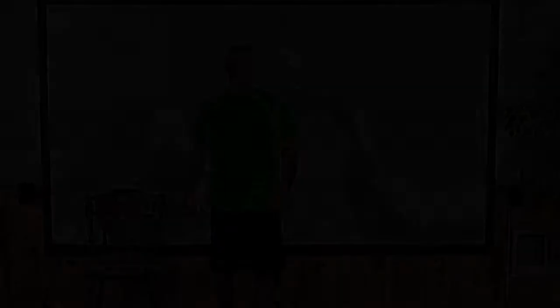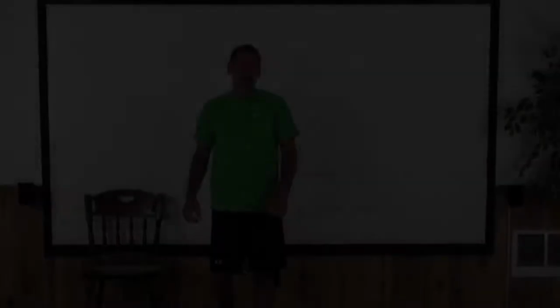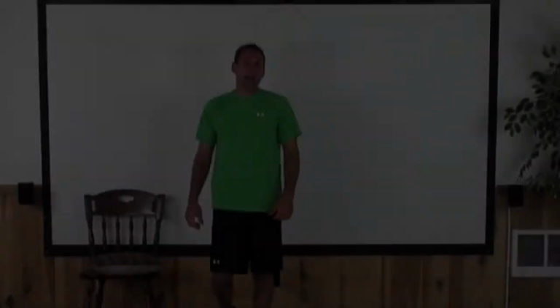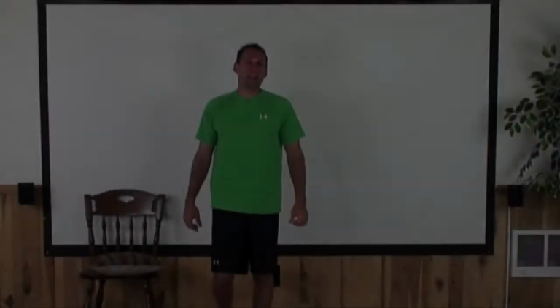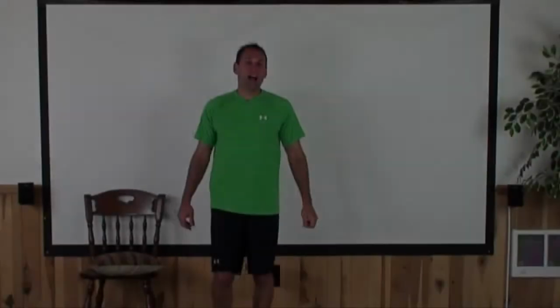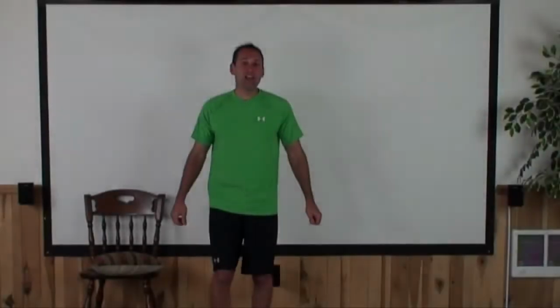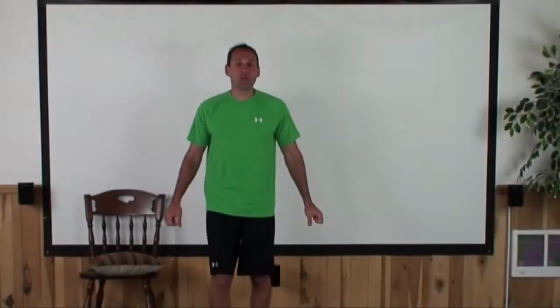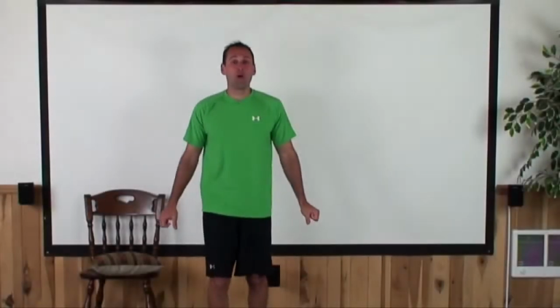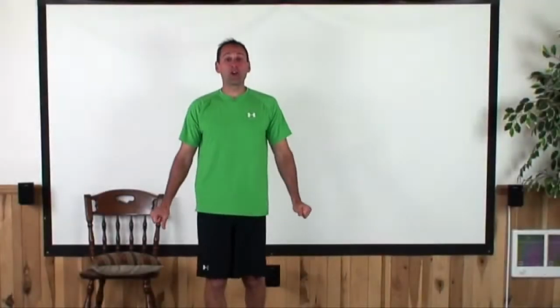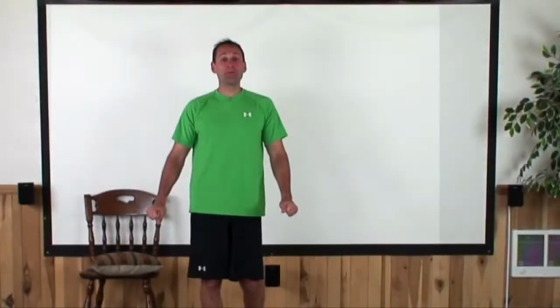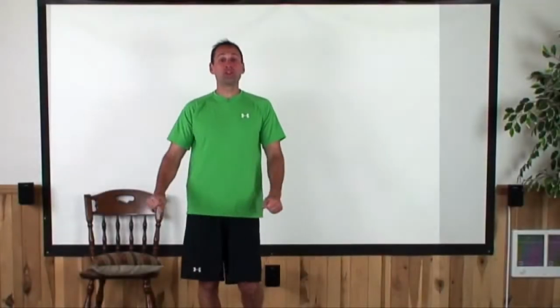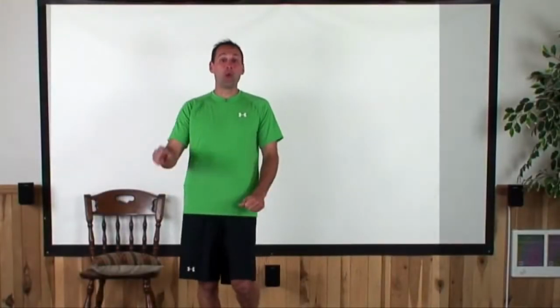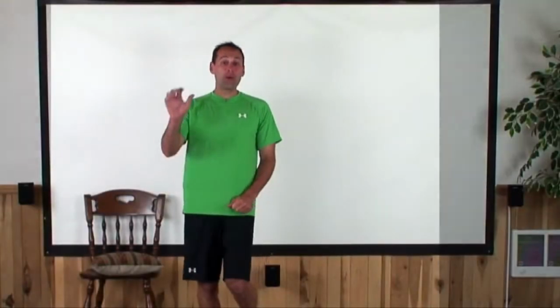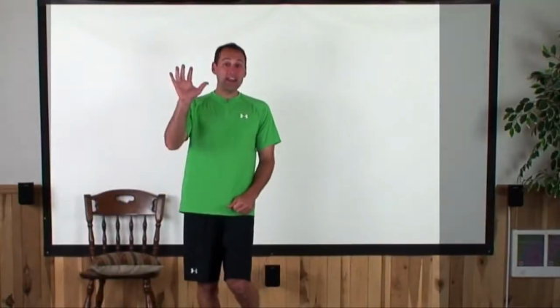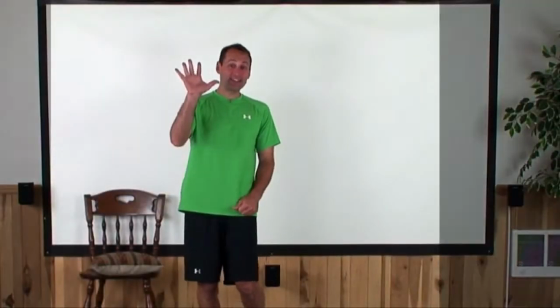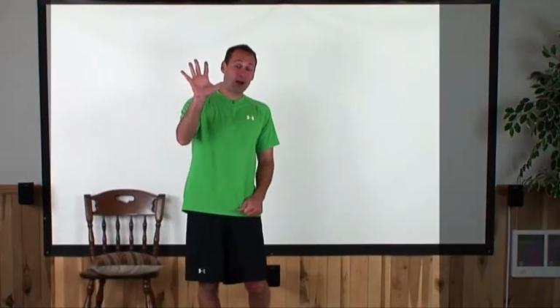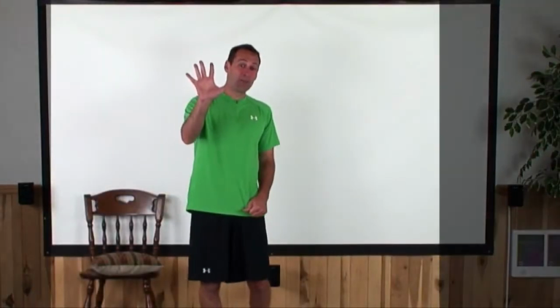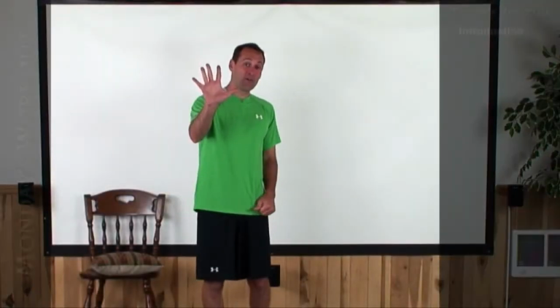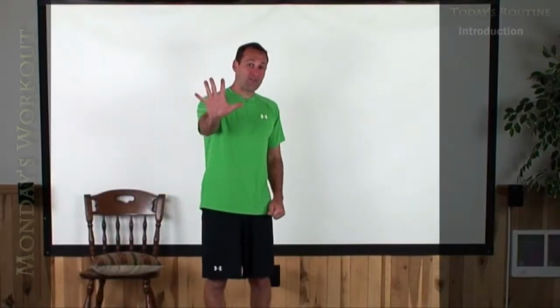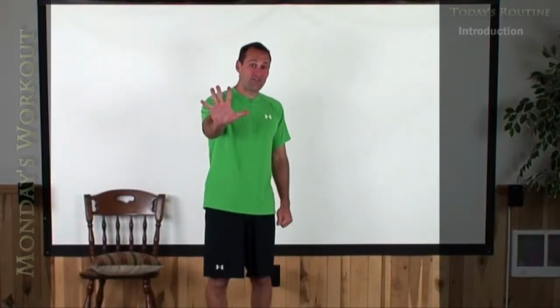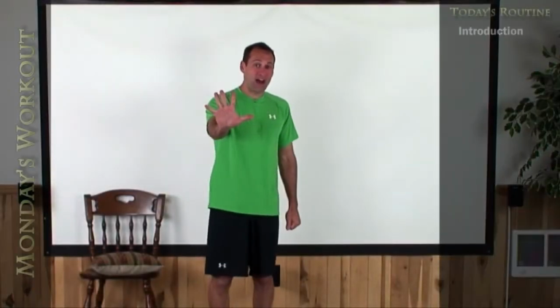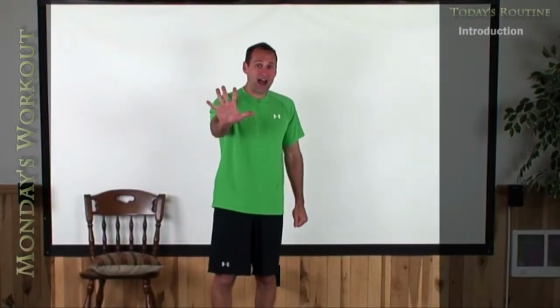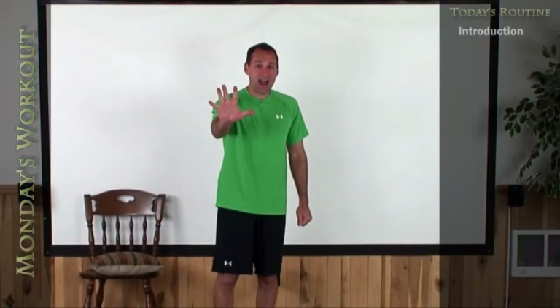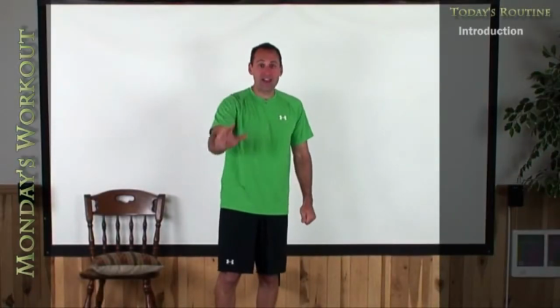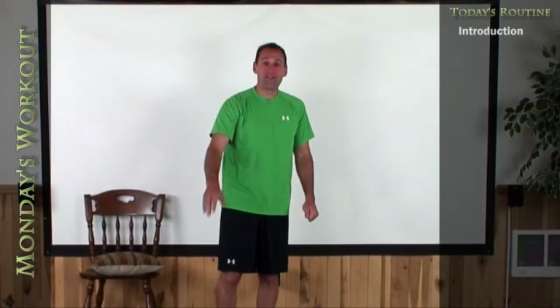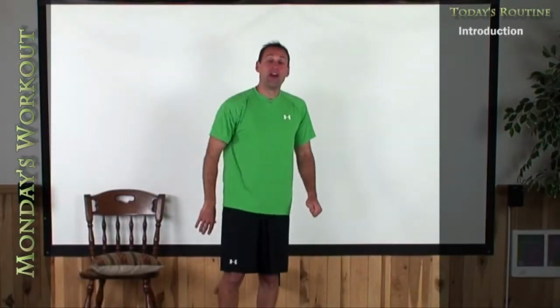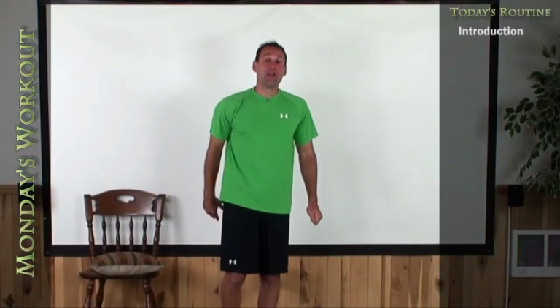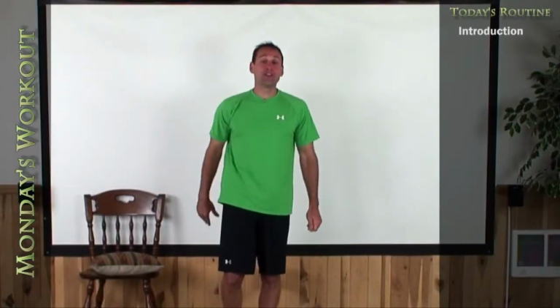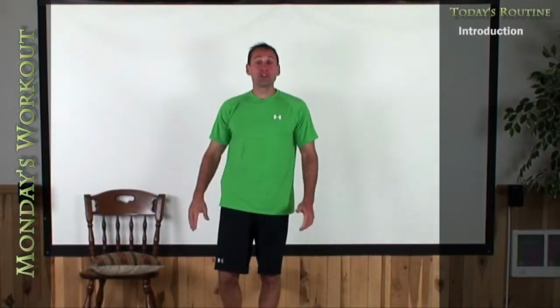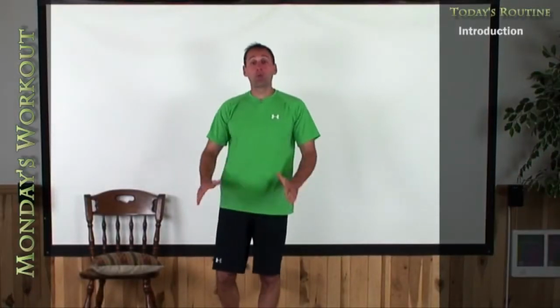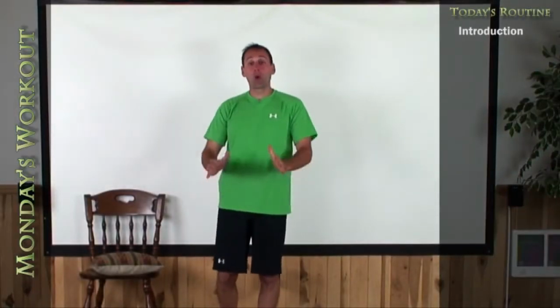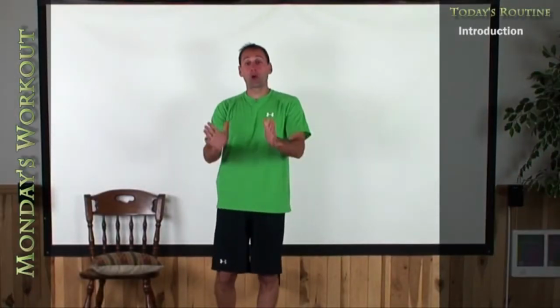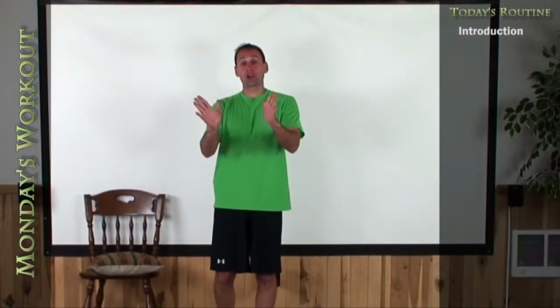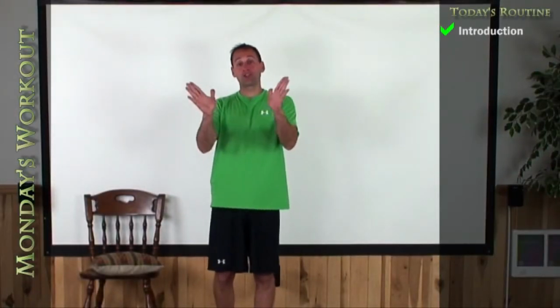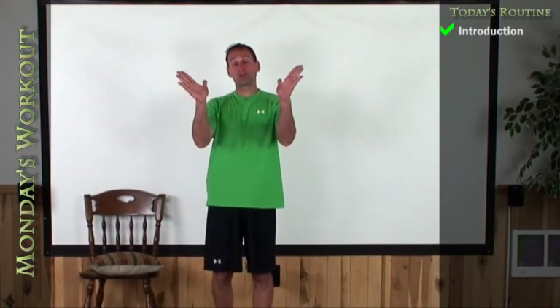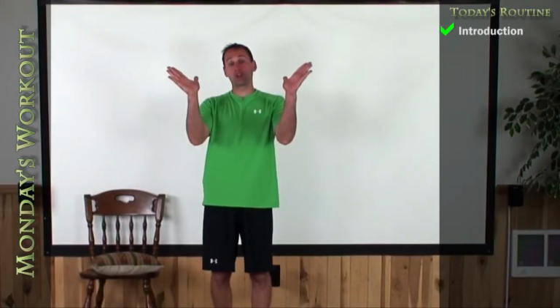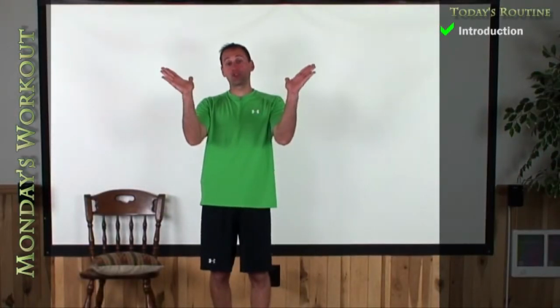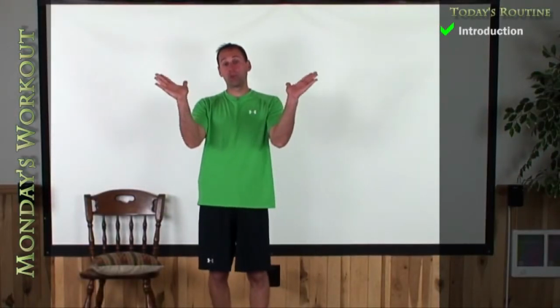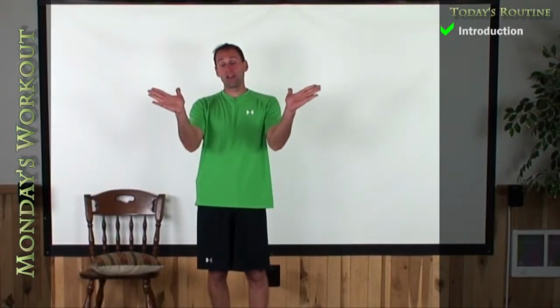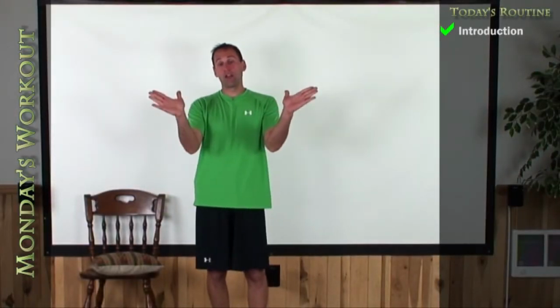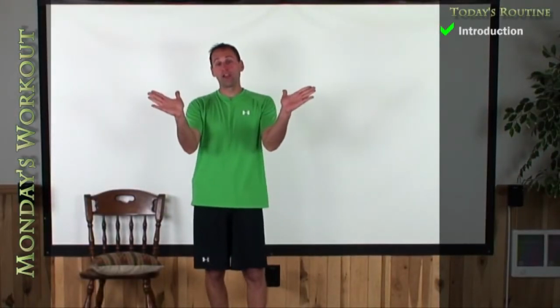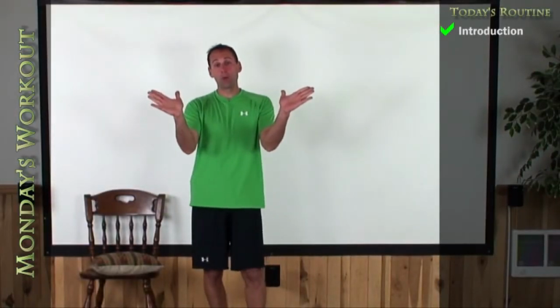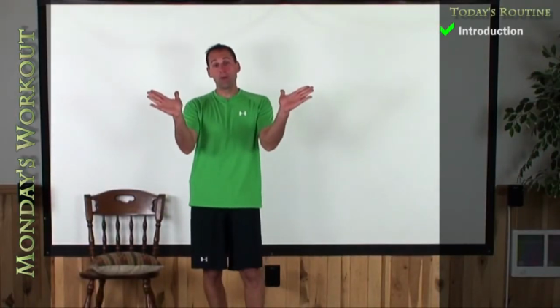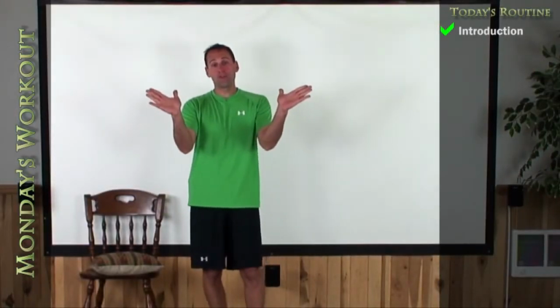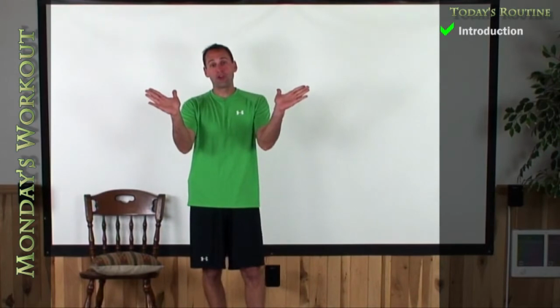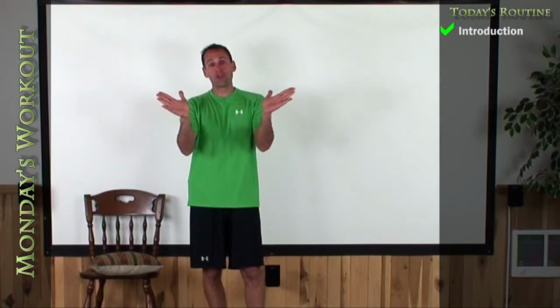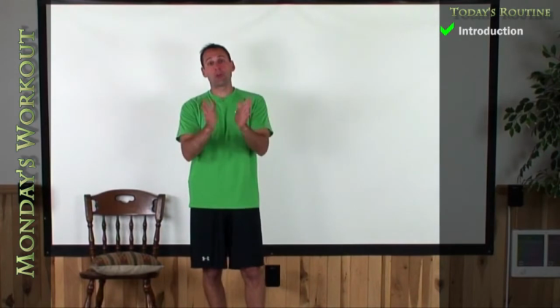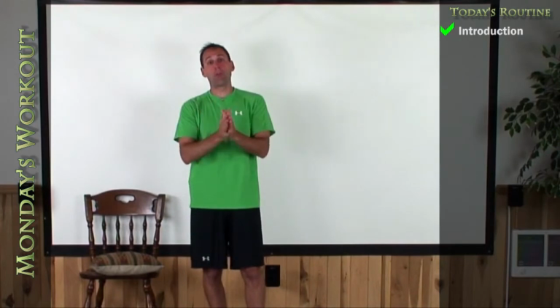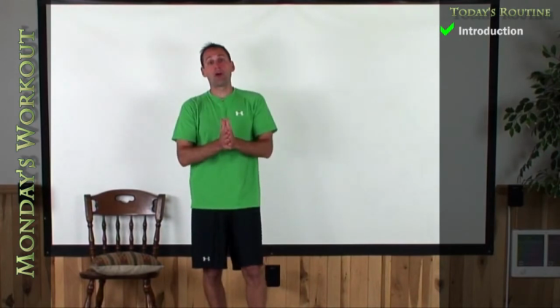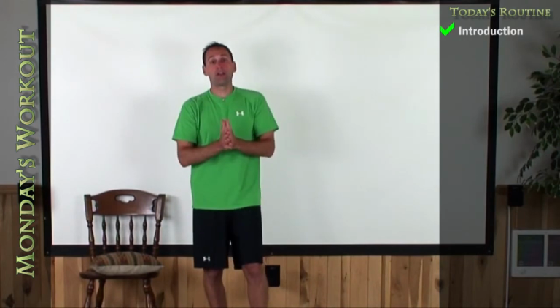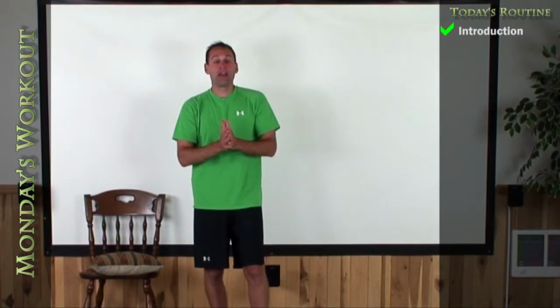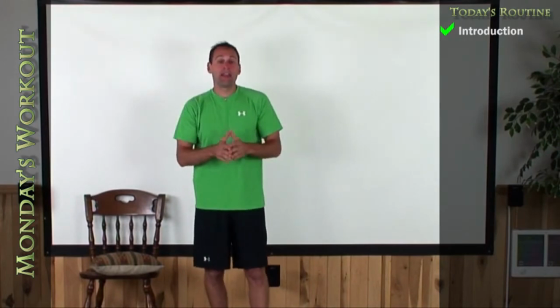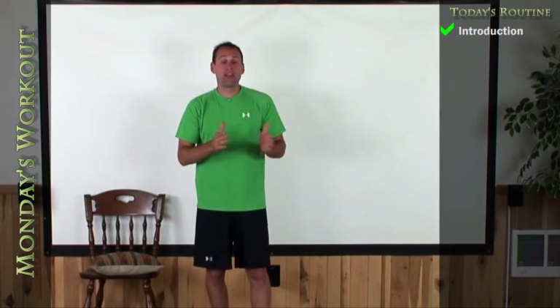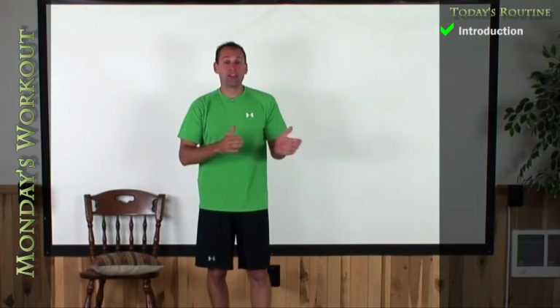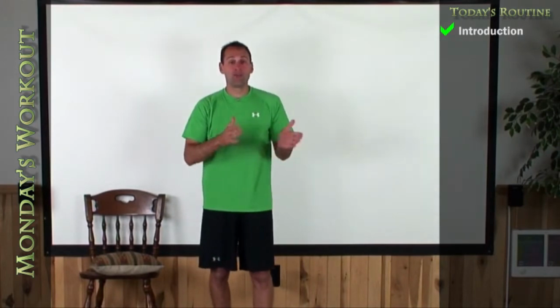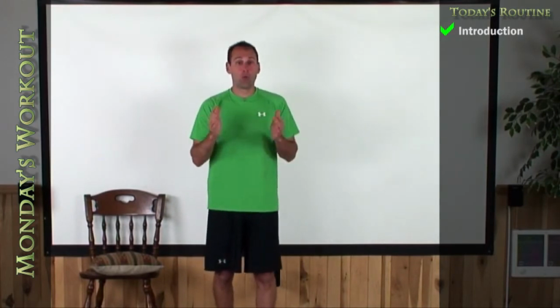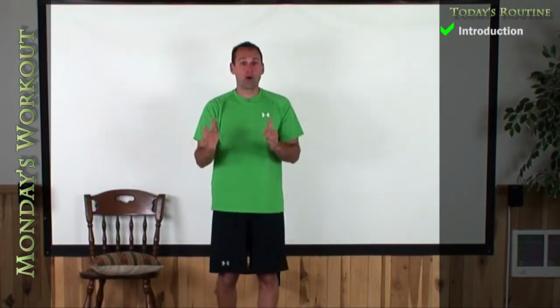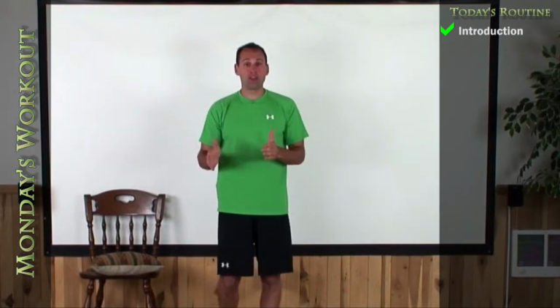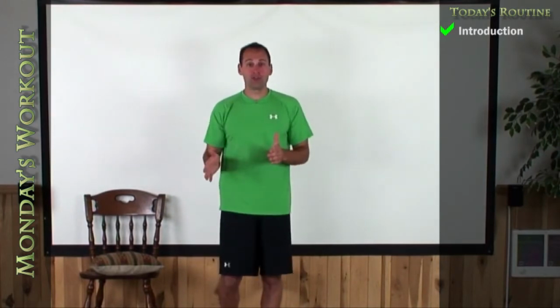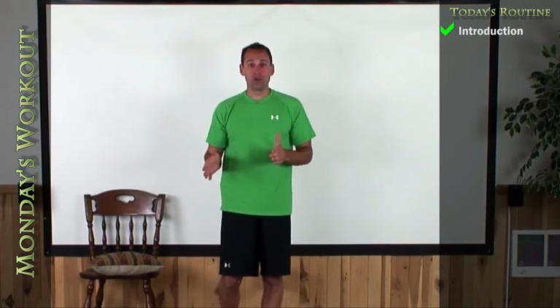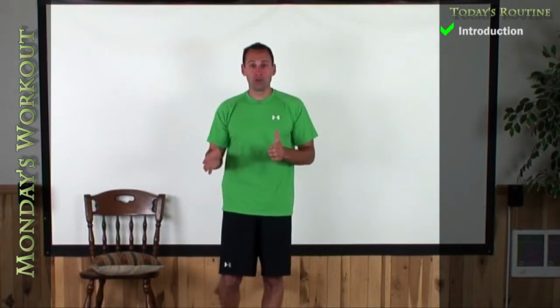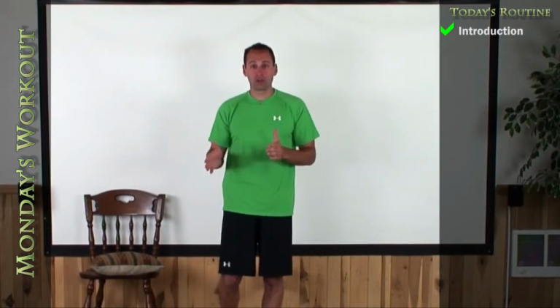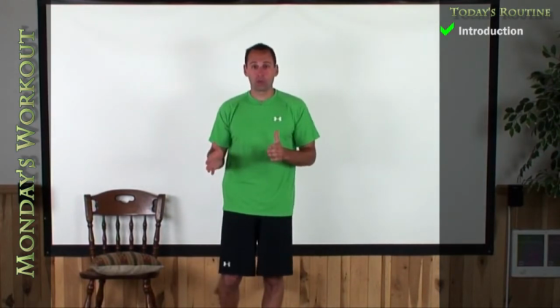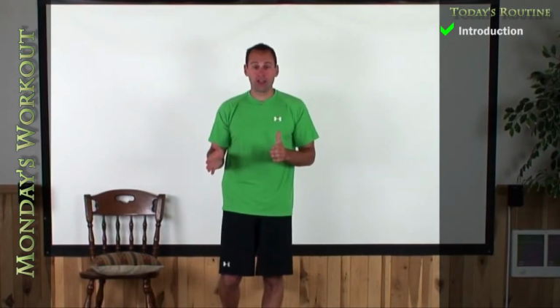Hey guys, welcome to week number five. This is where we're going to start splitting a little bit further apart in level one and two this week.